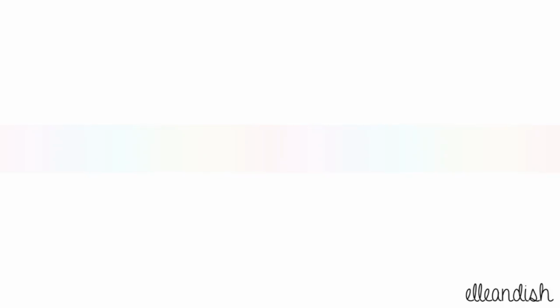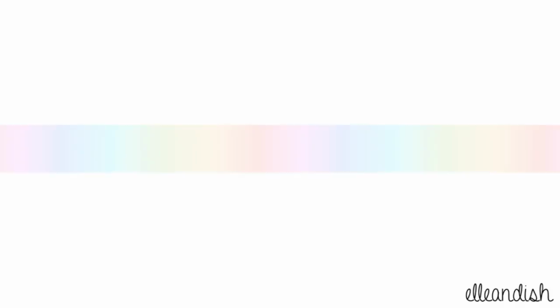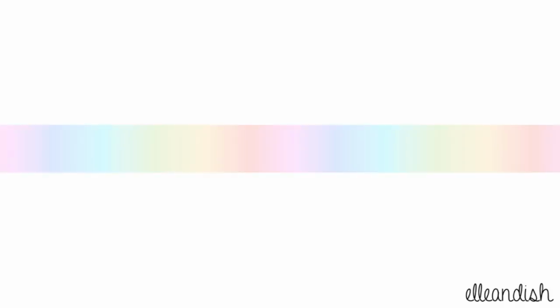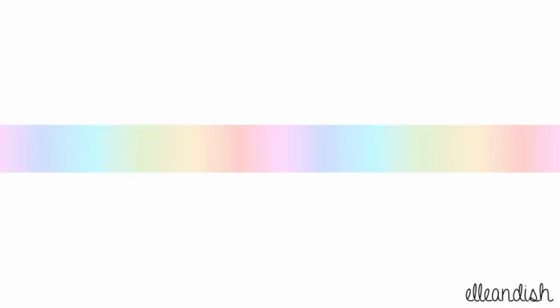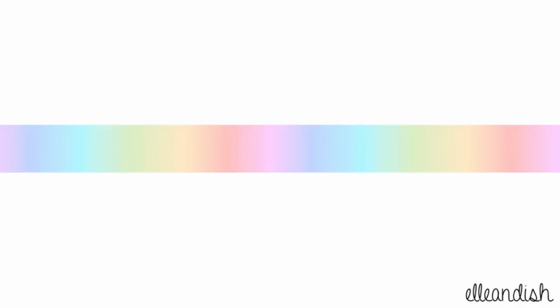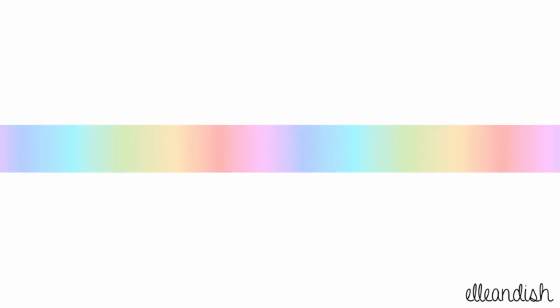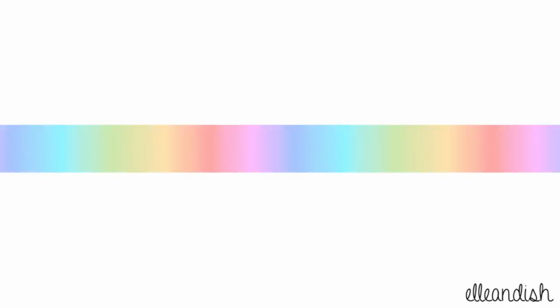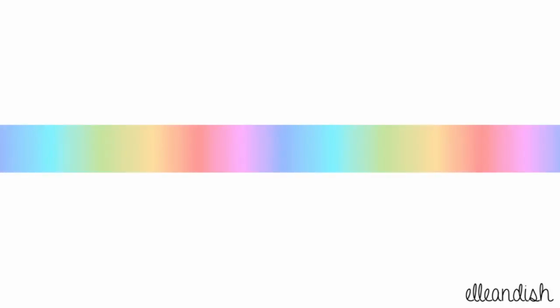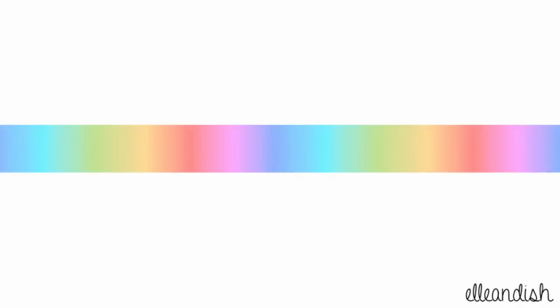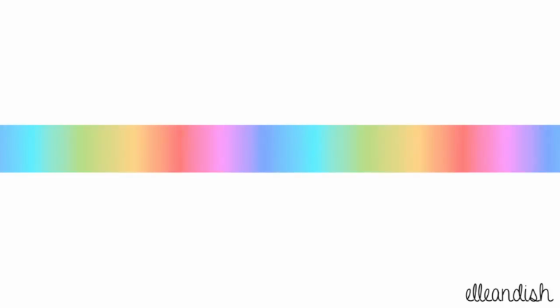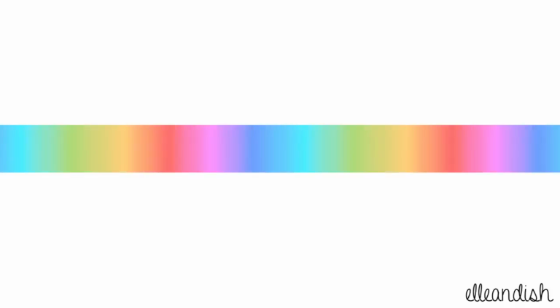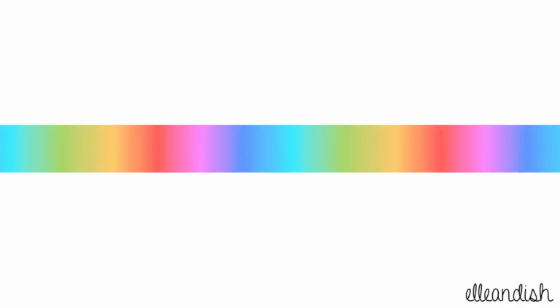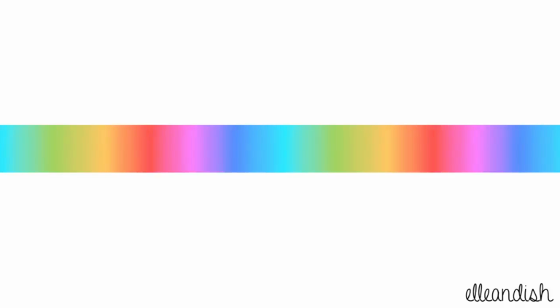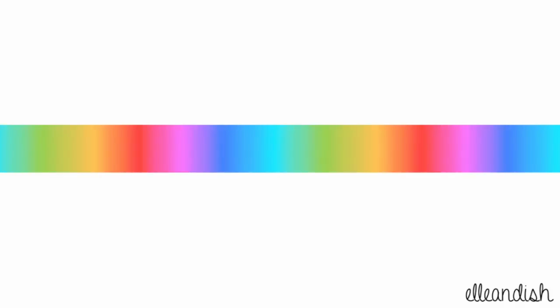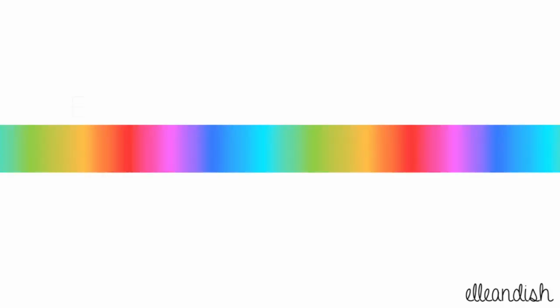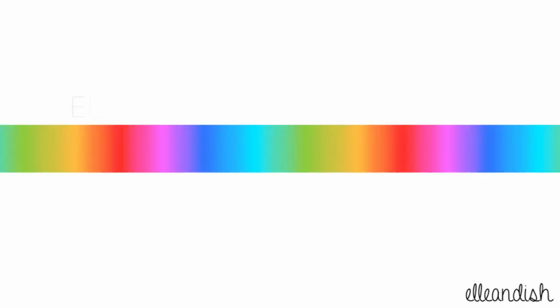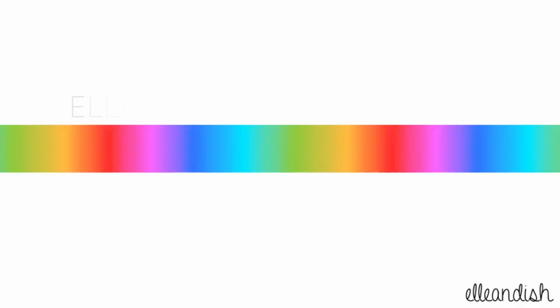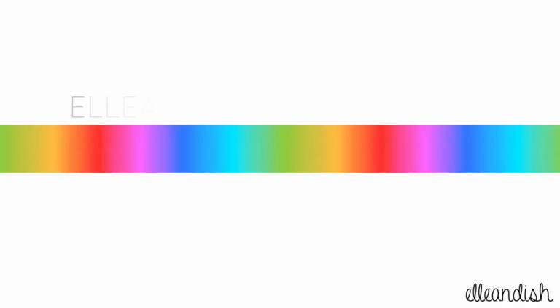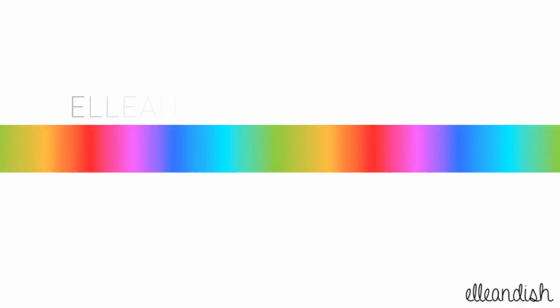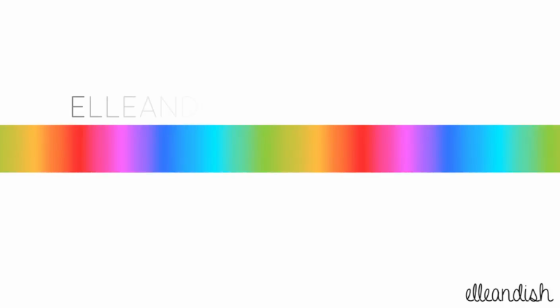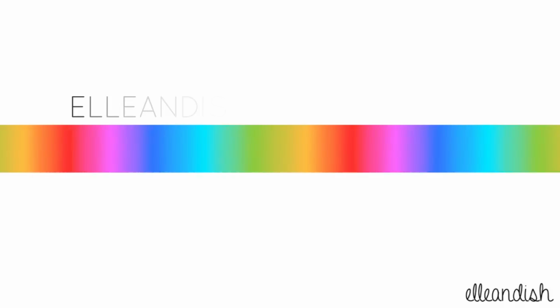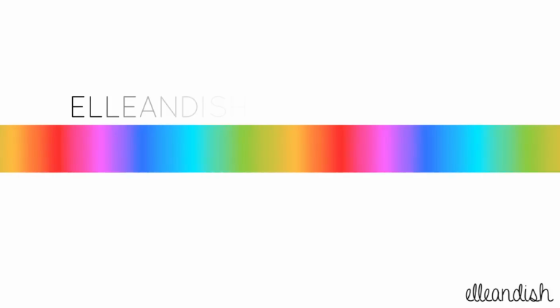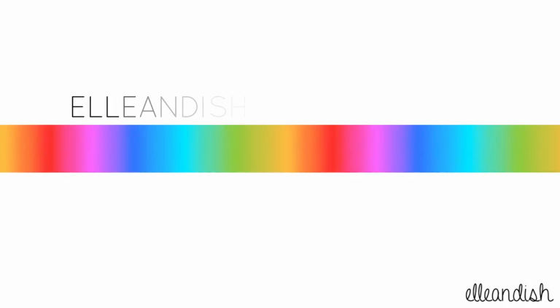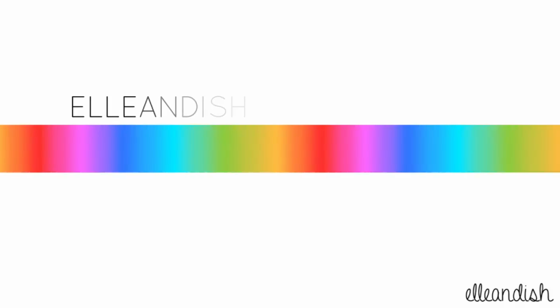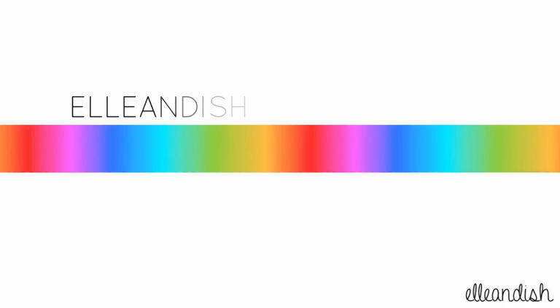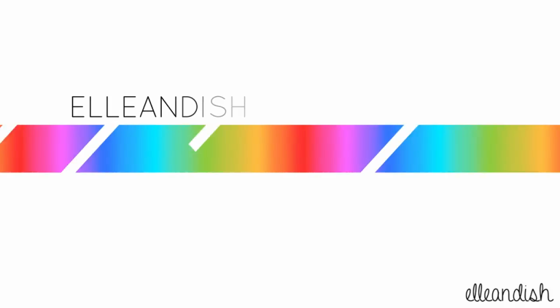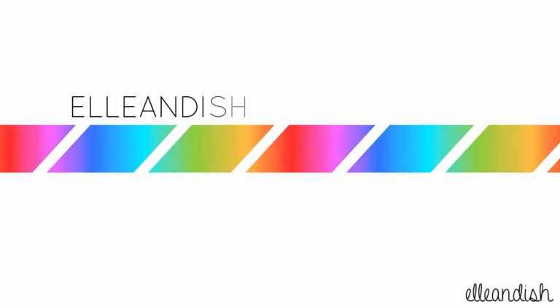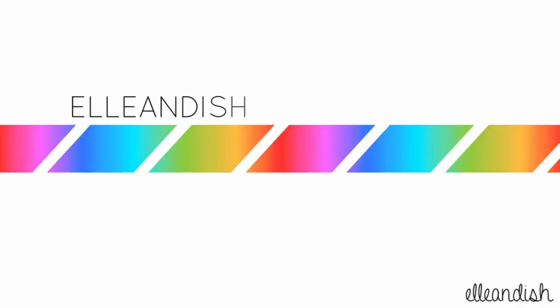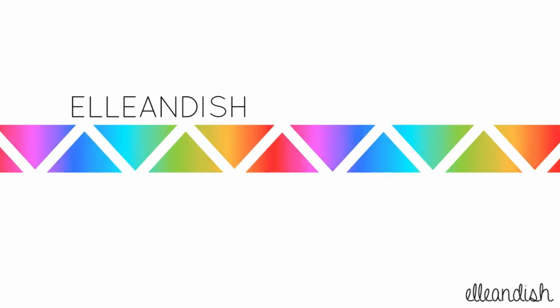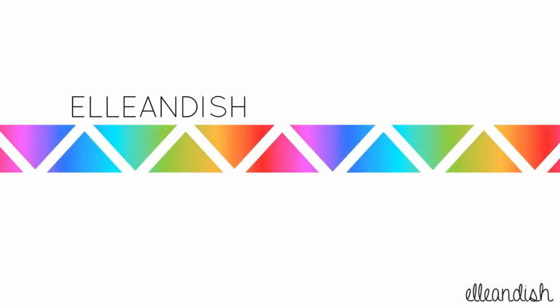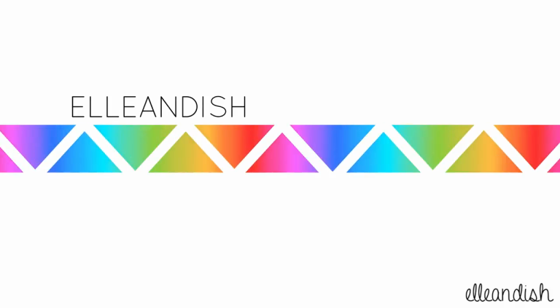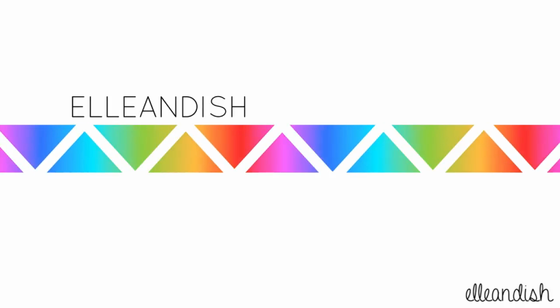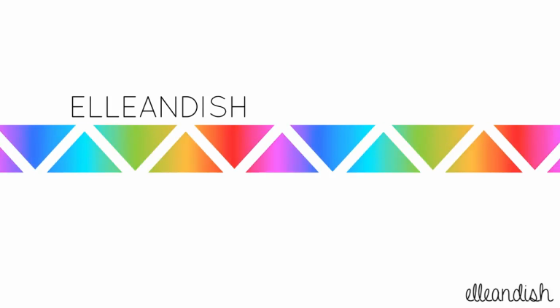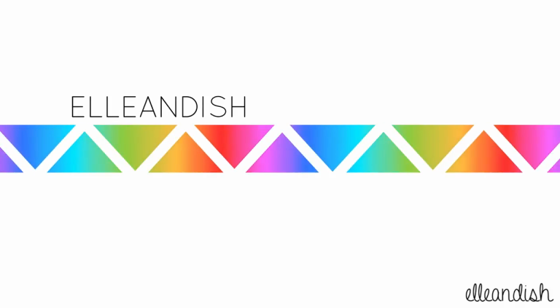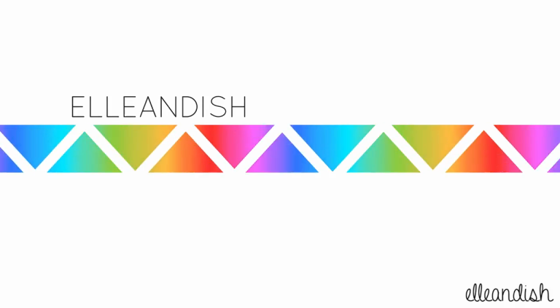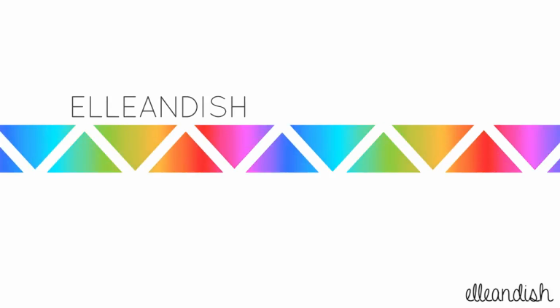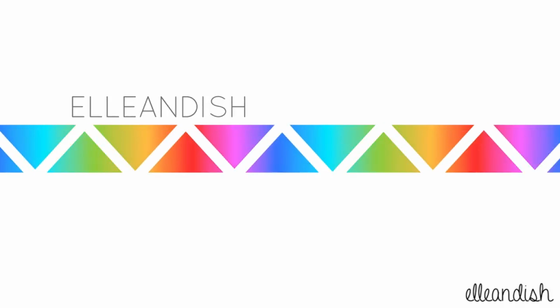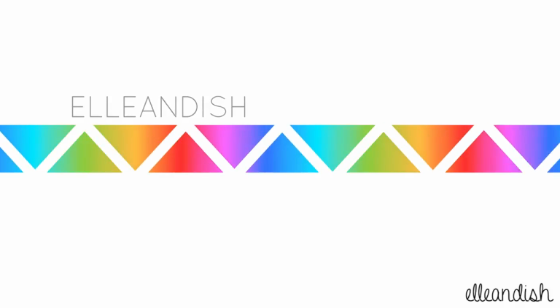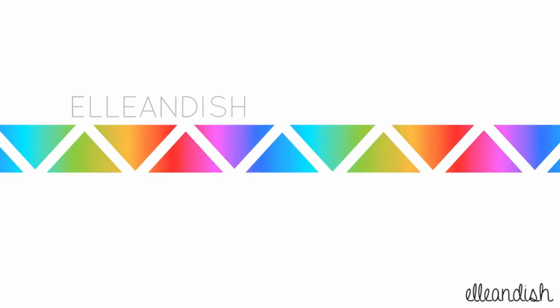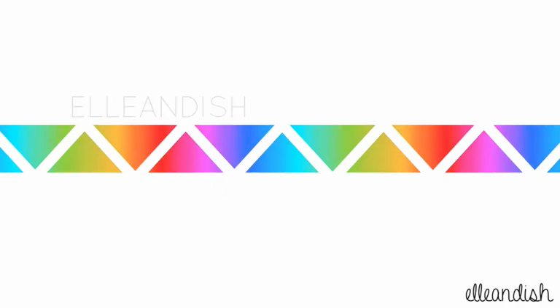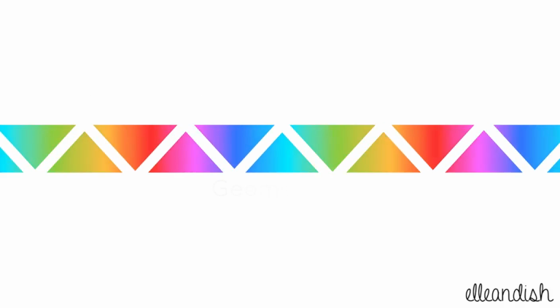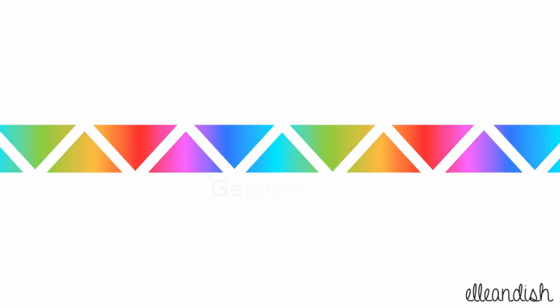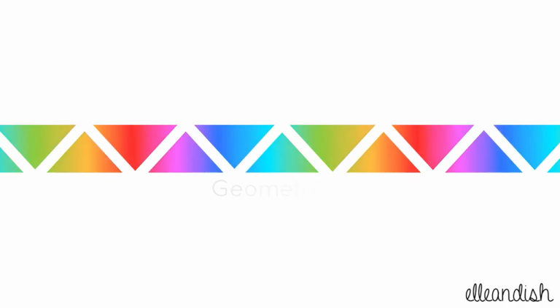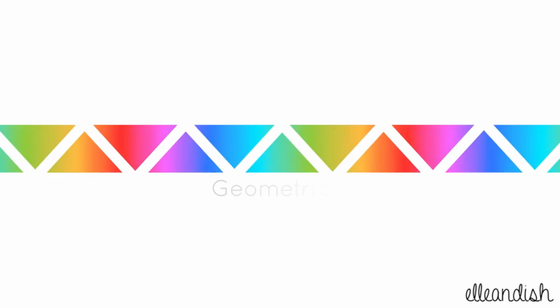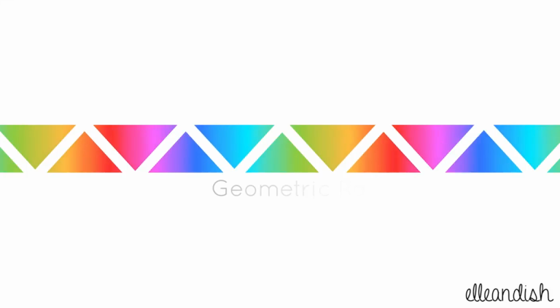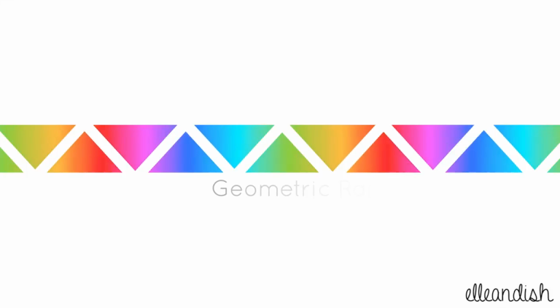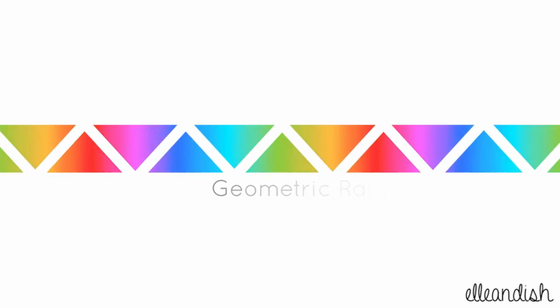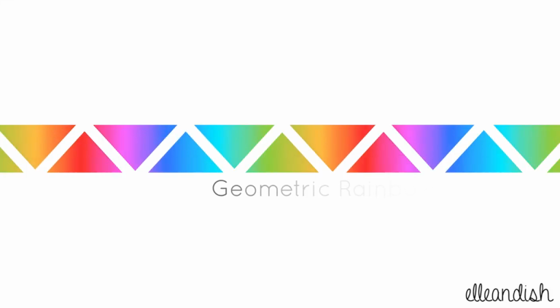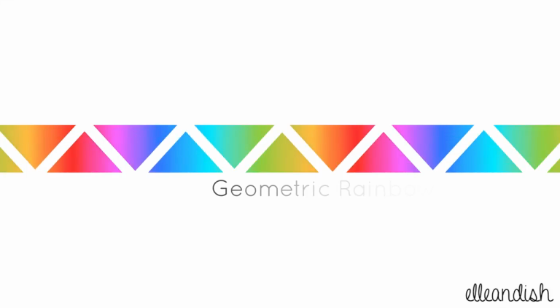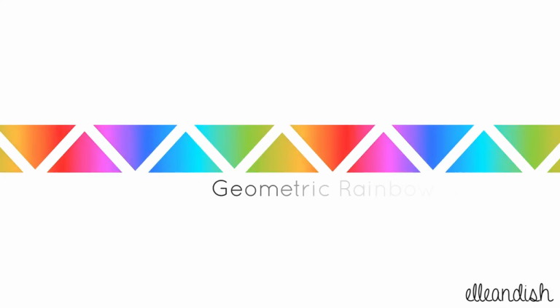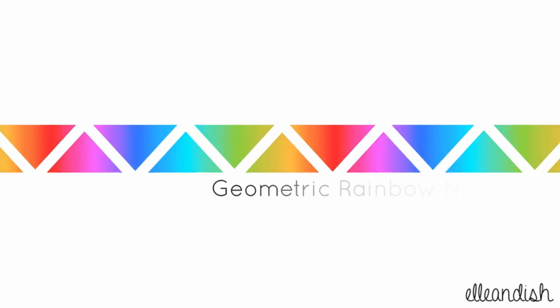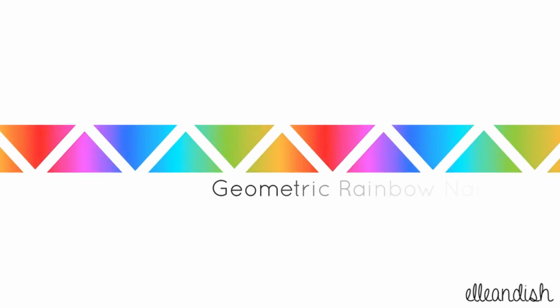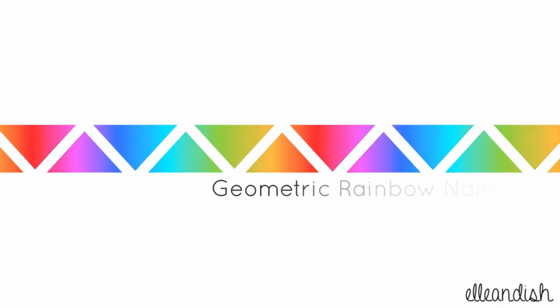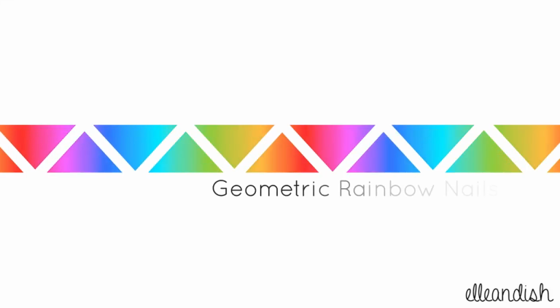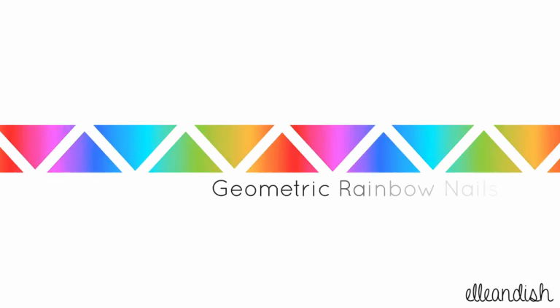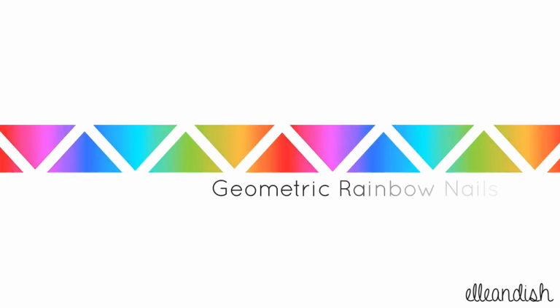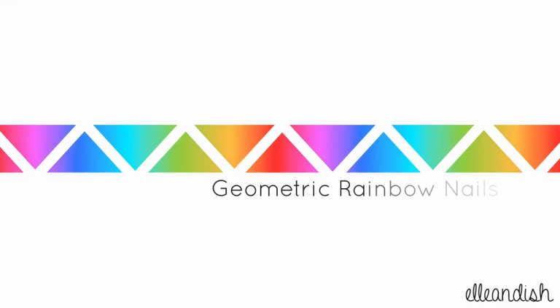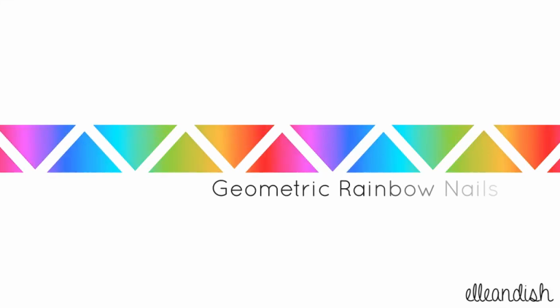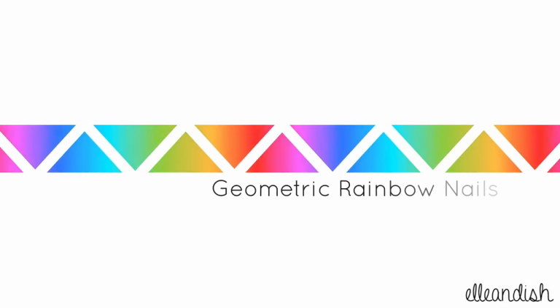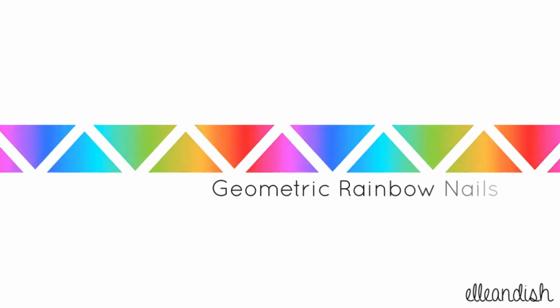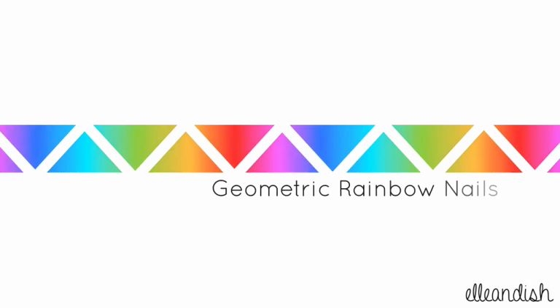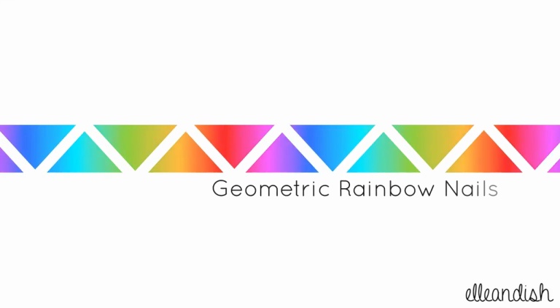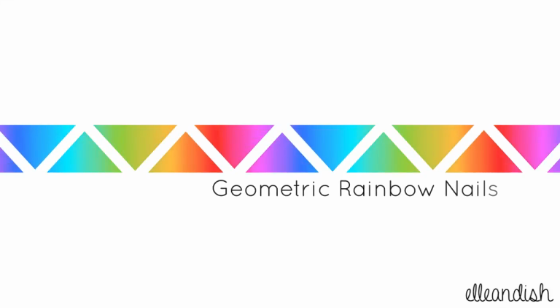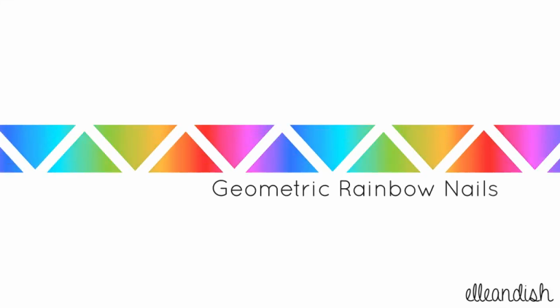Hello everyone, it's Janelle. And today's video will be for these super easy geometric rainbow nails.